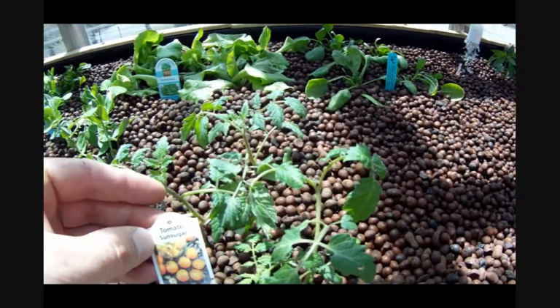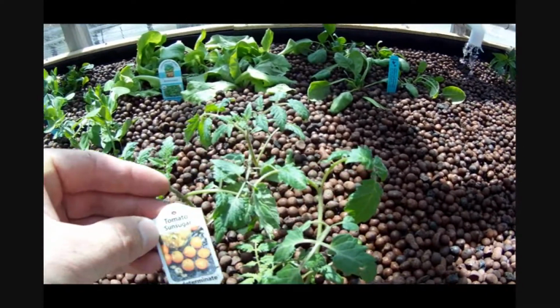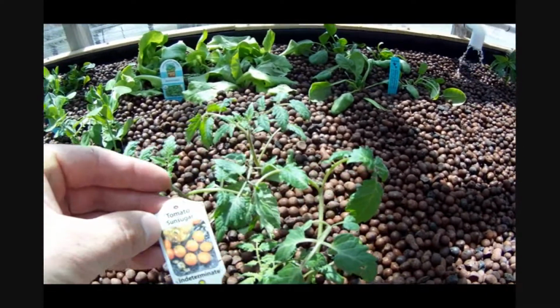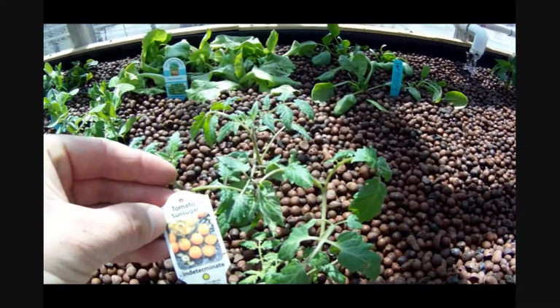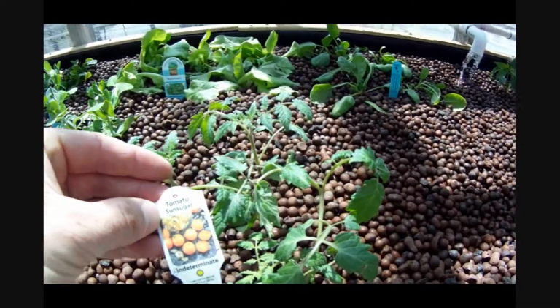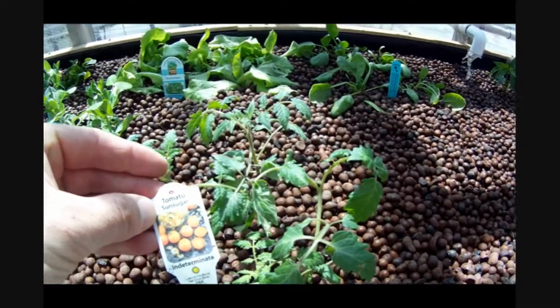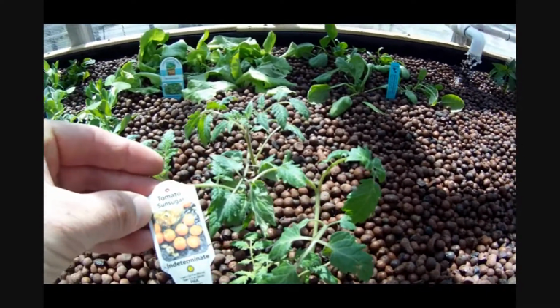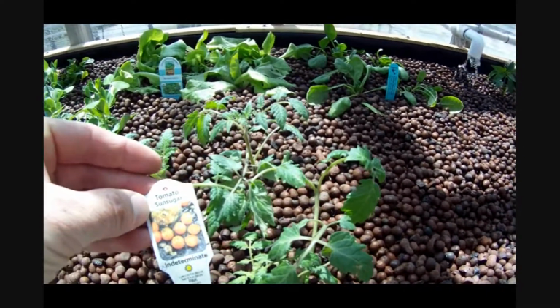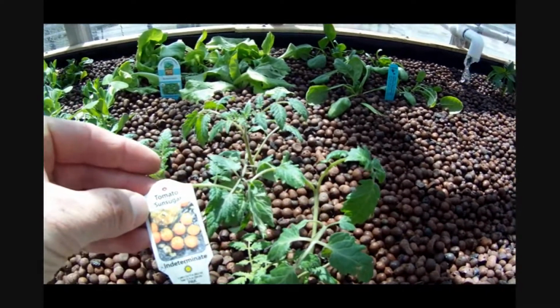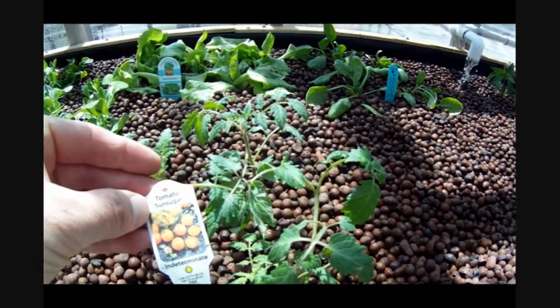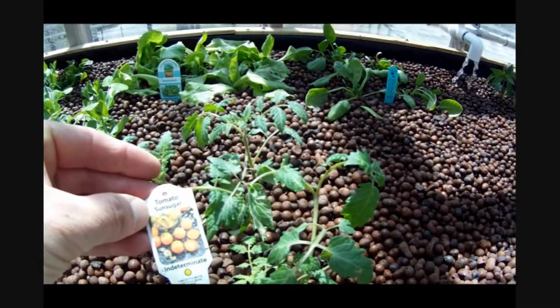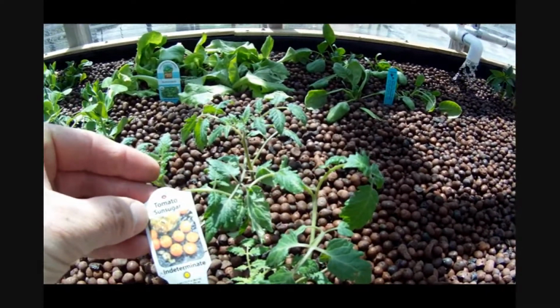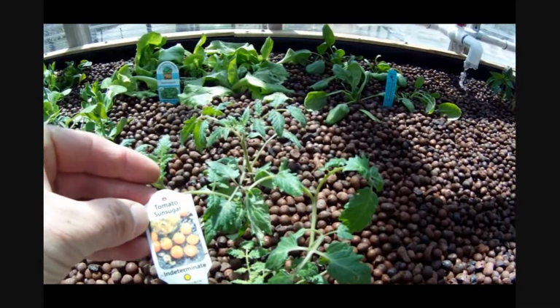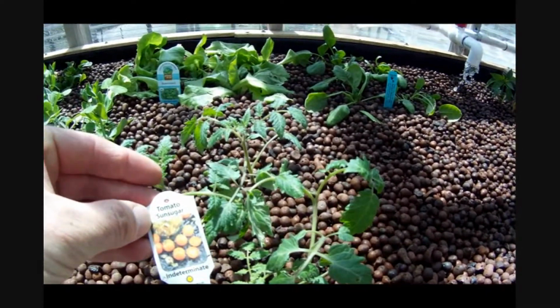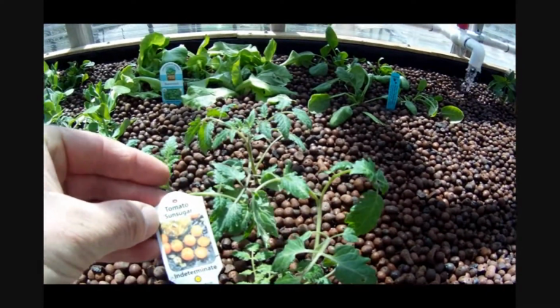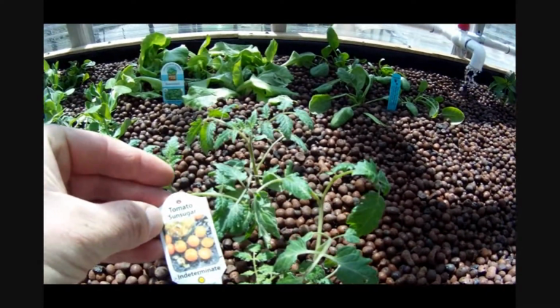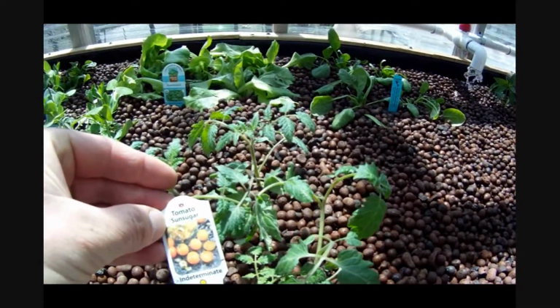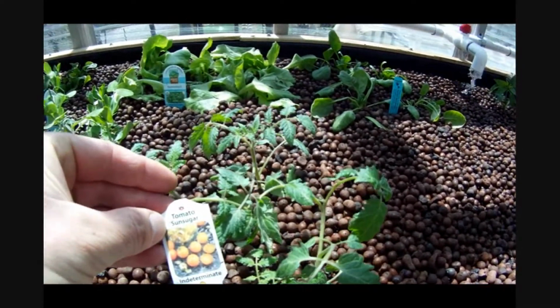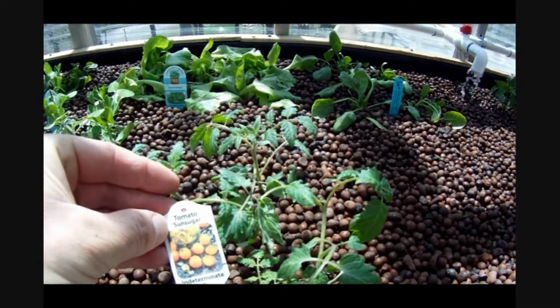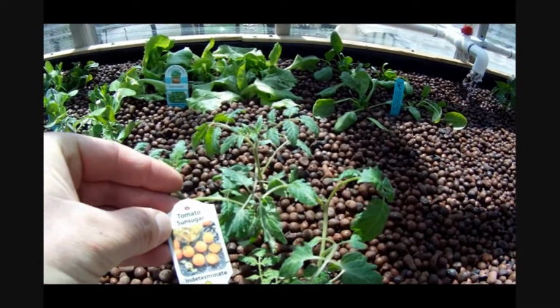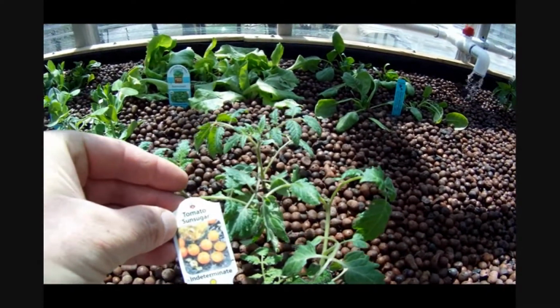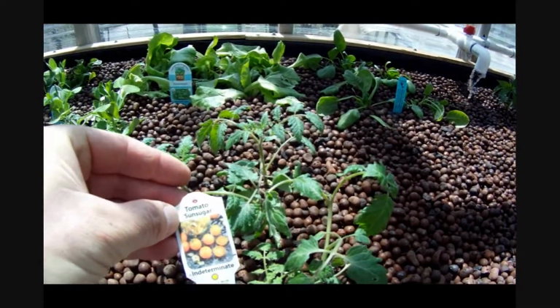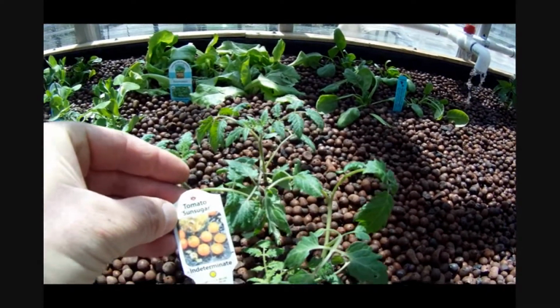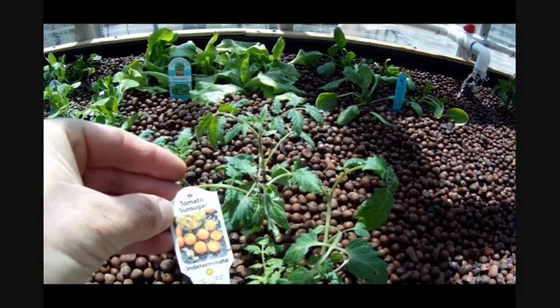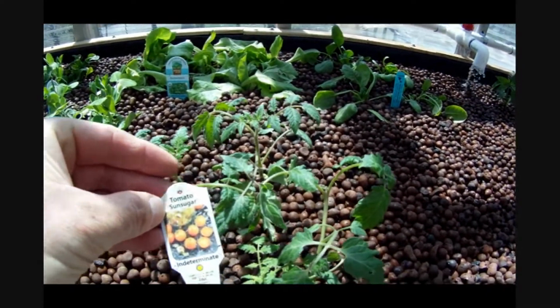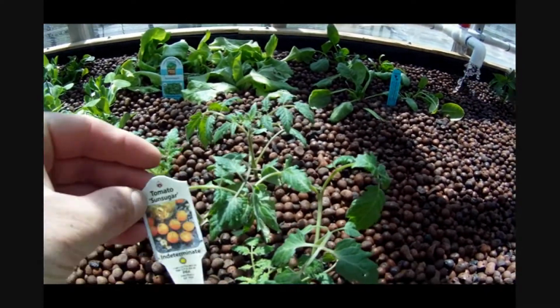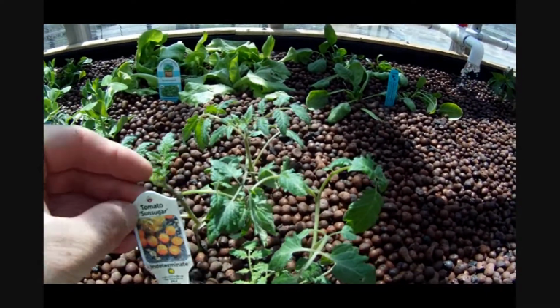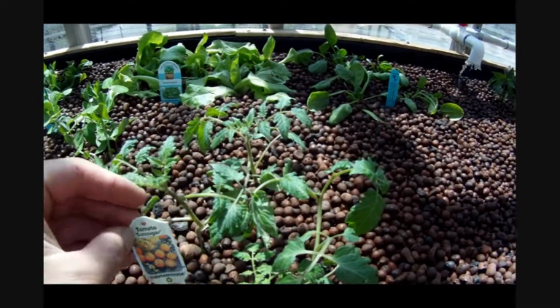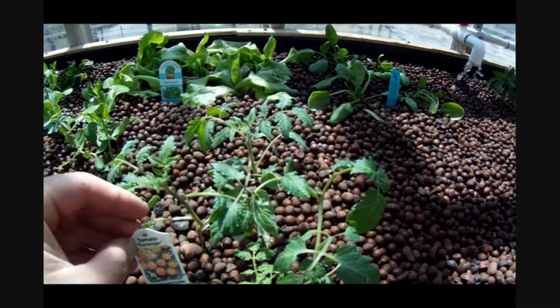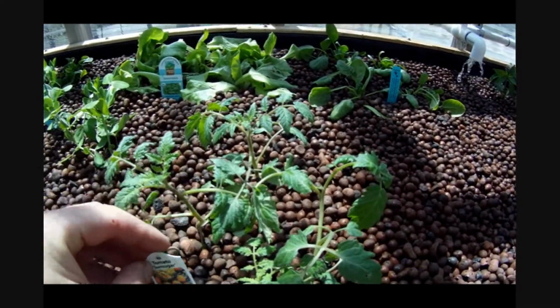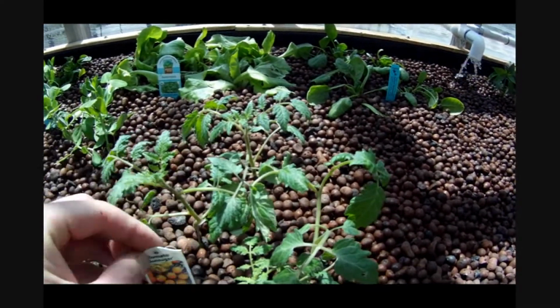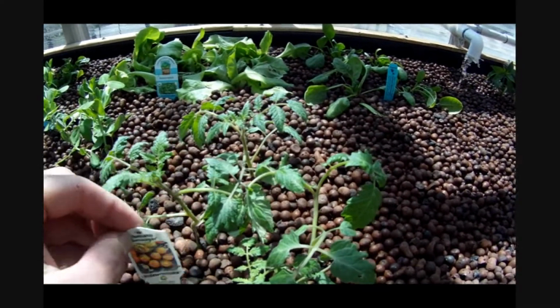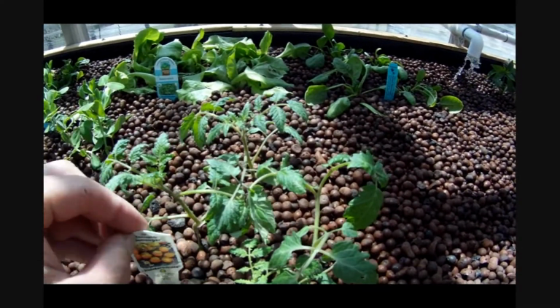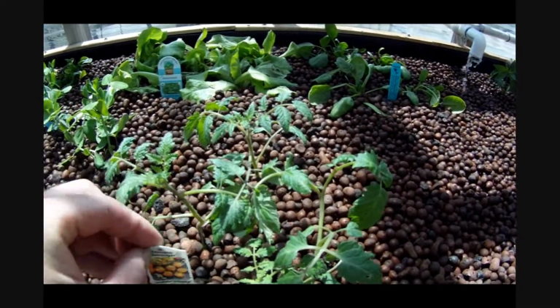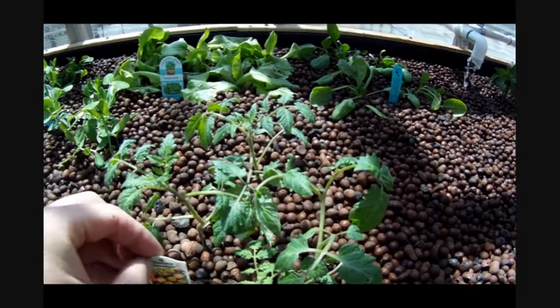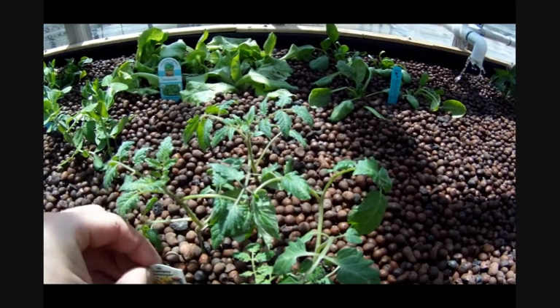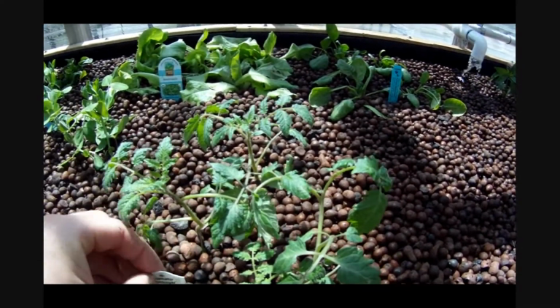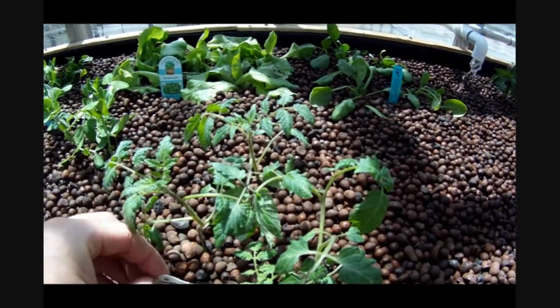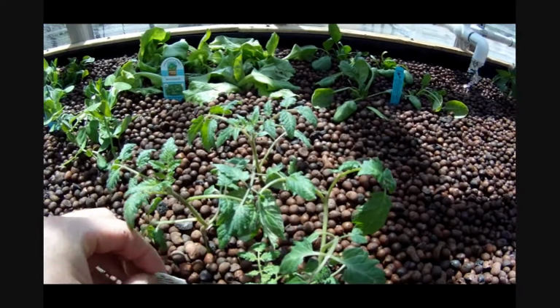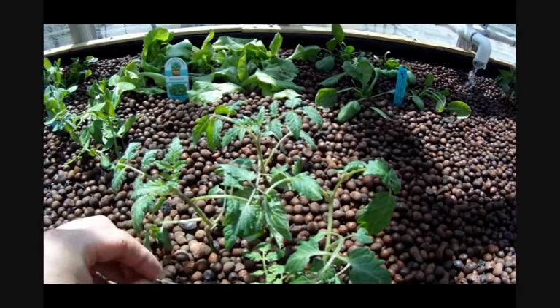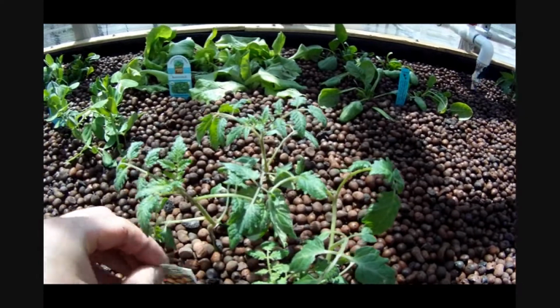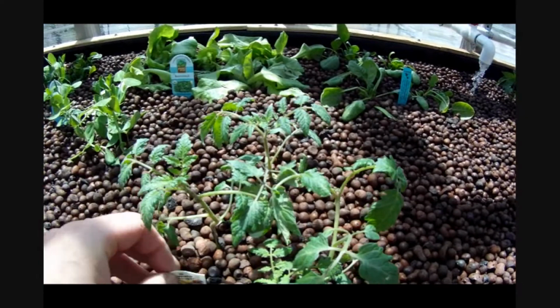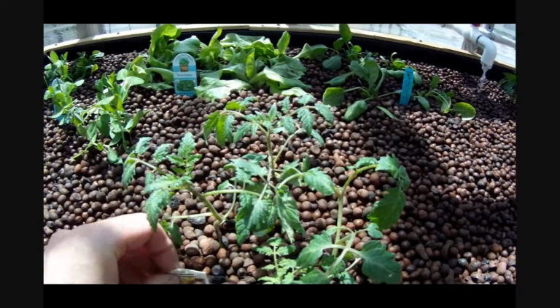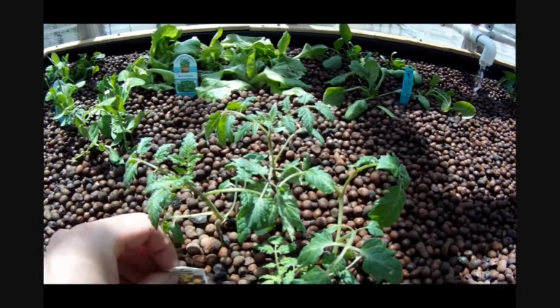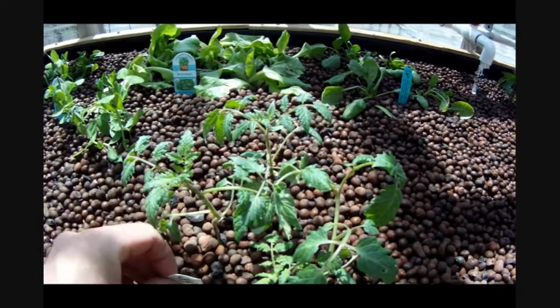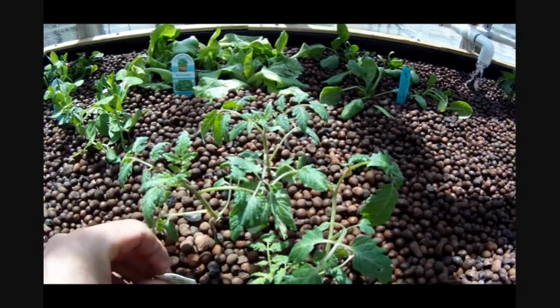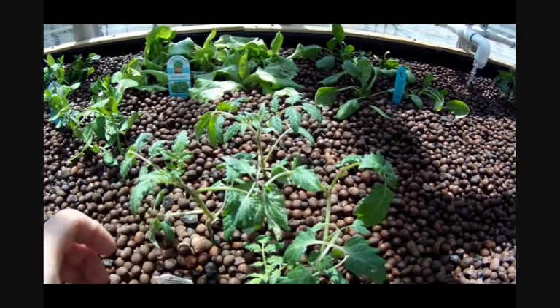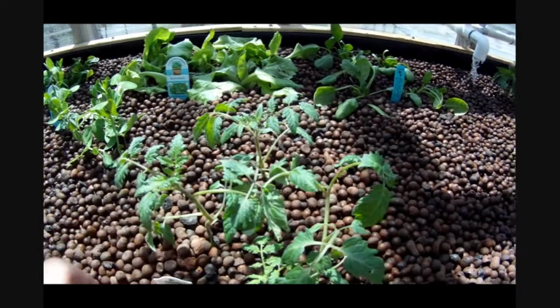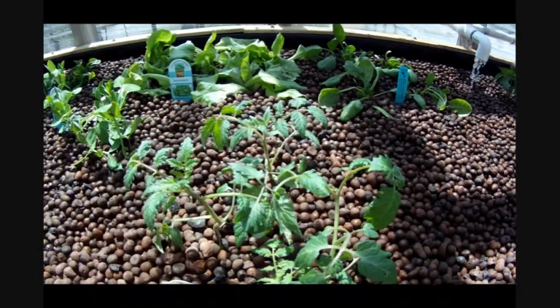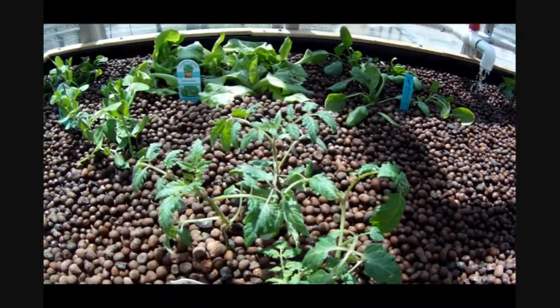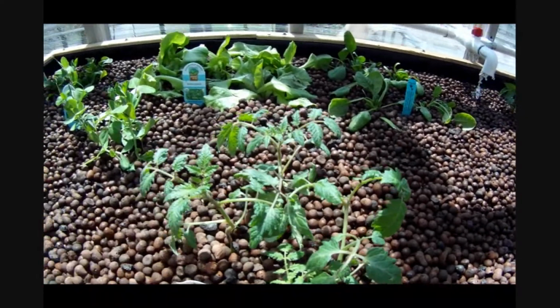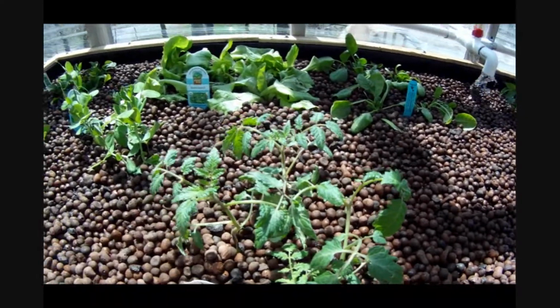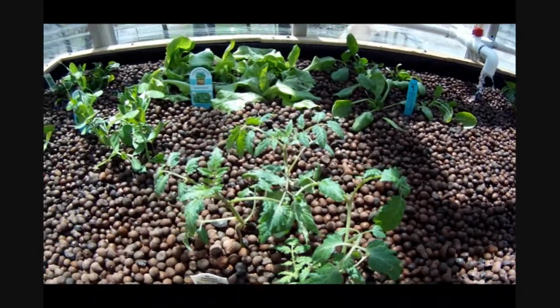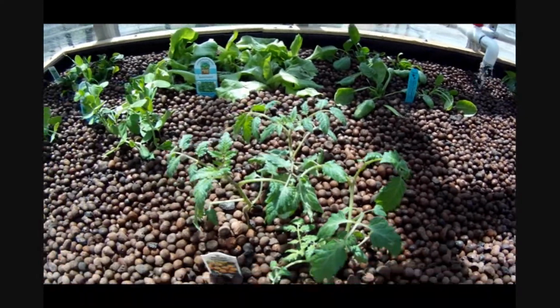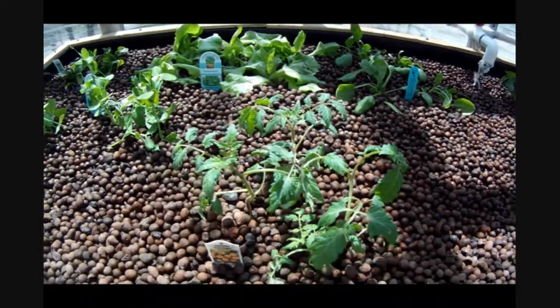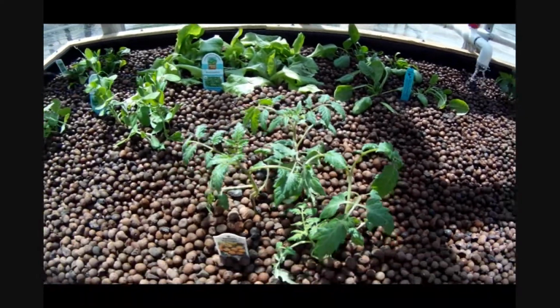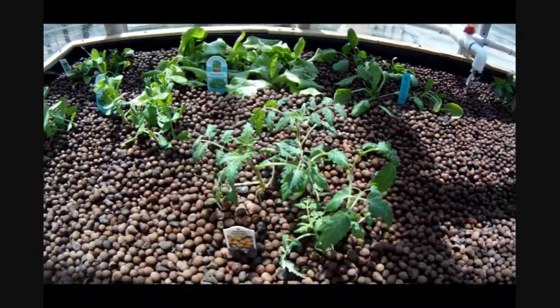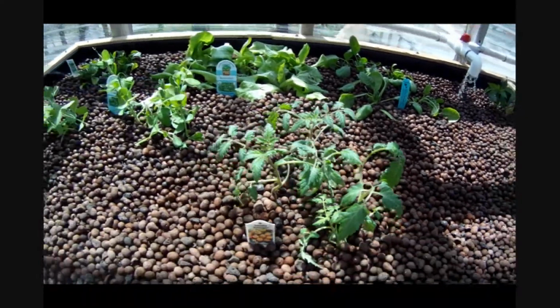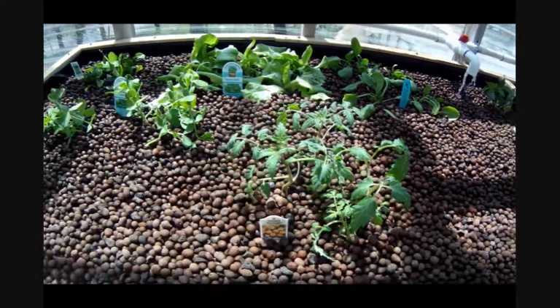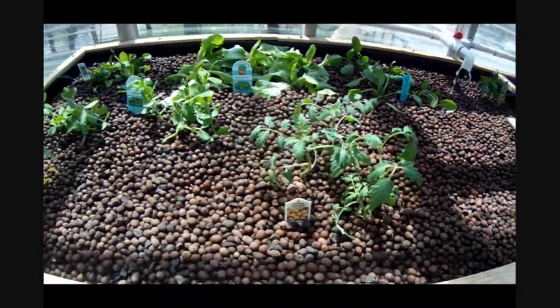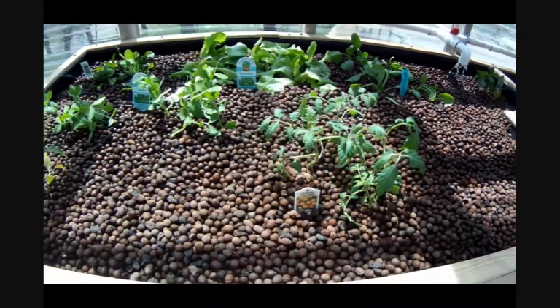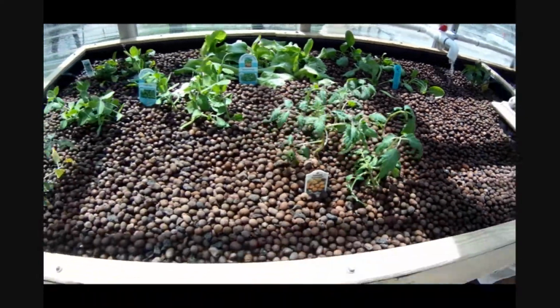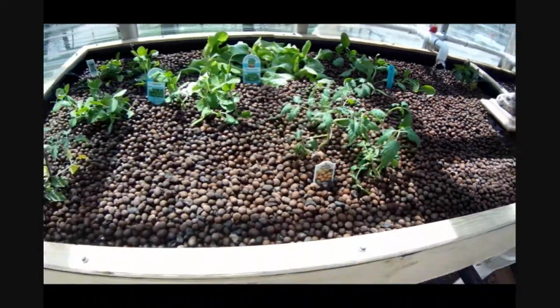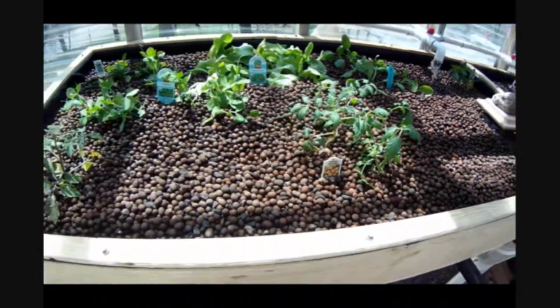And these ones are sun sugars. So anyway, that's that.